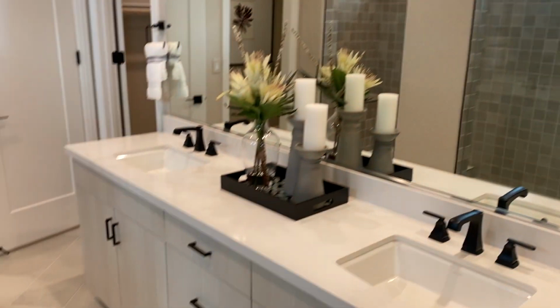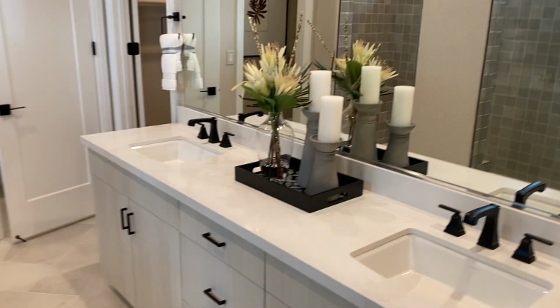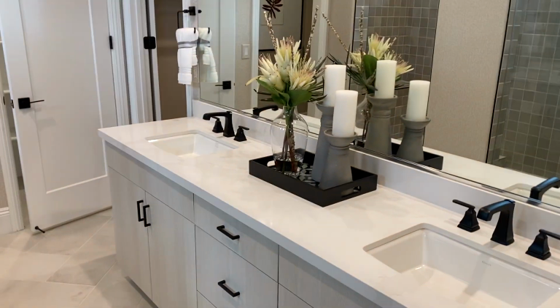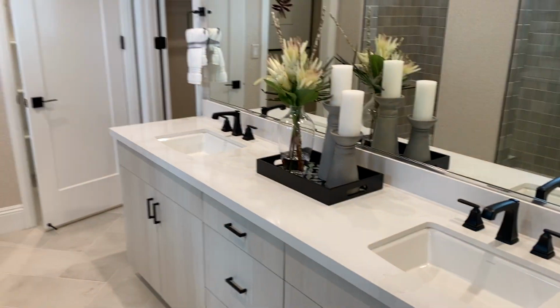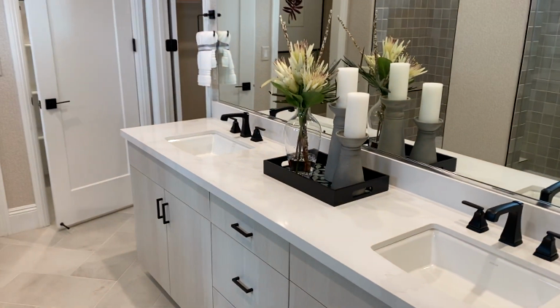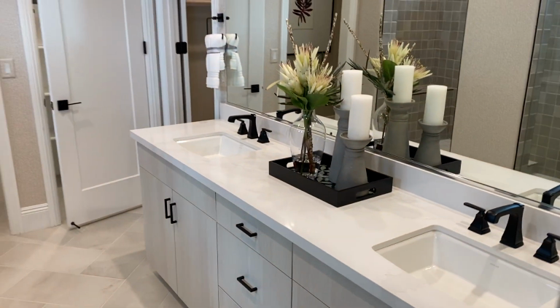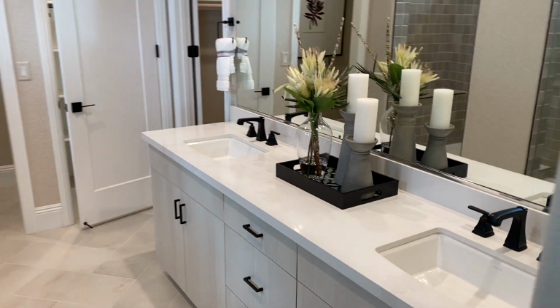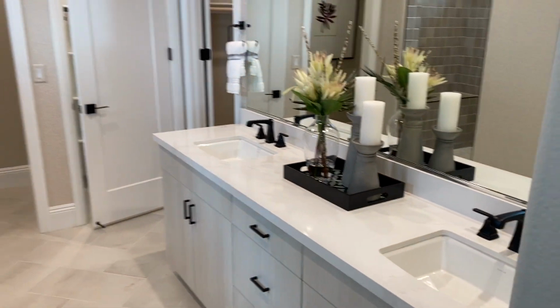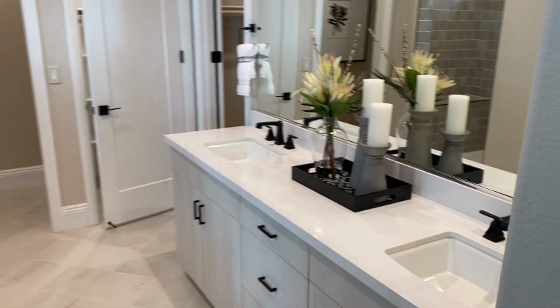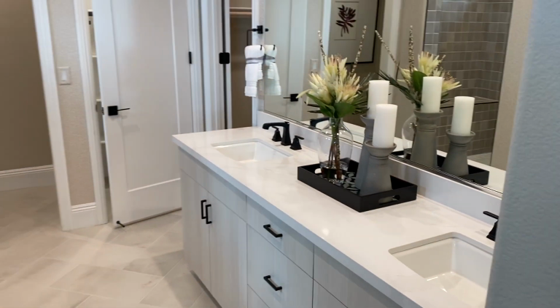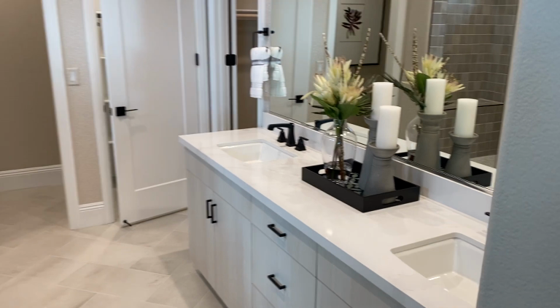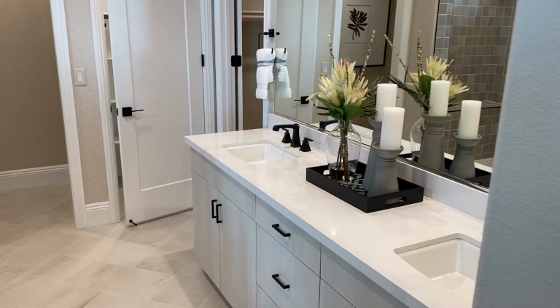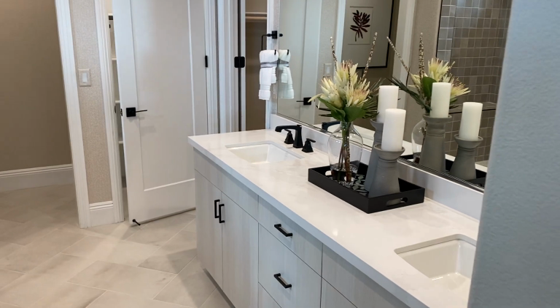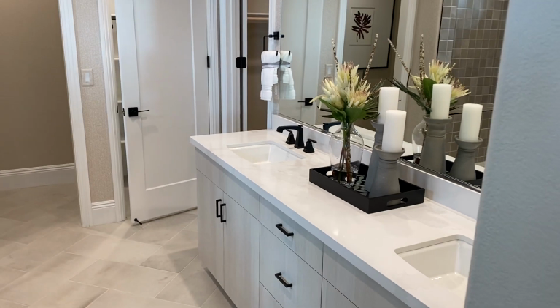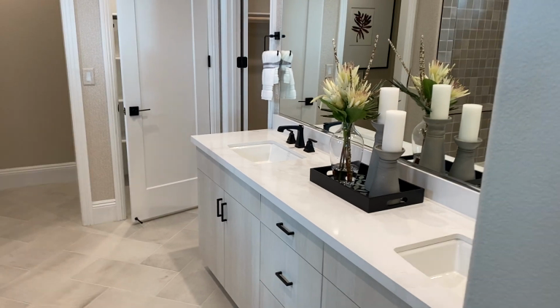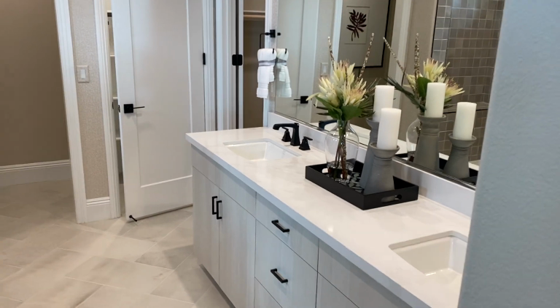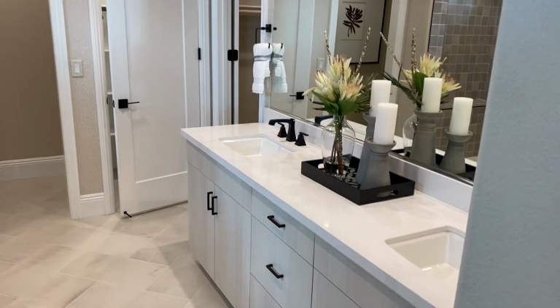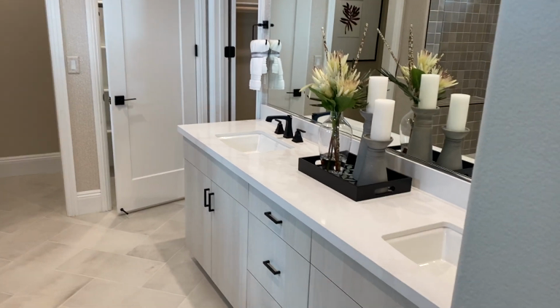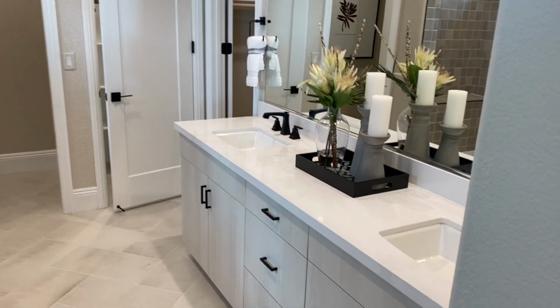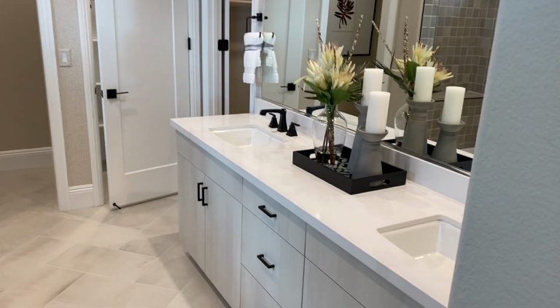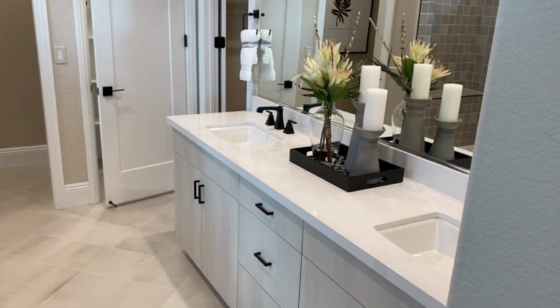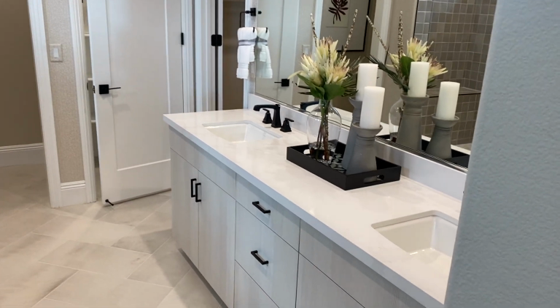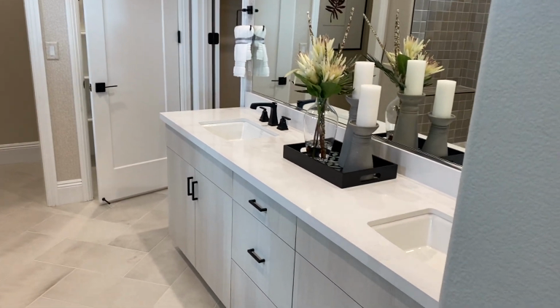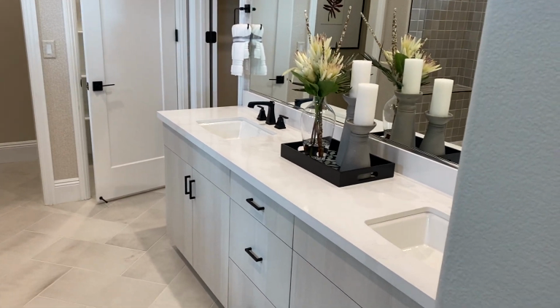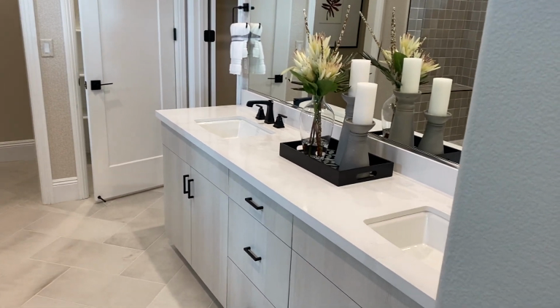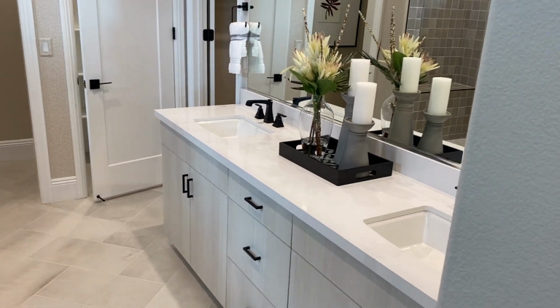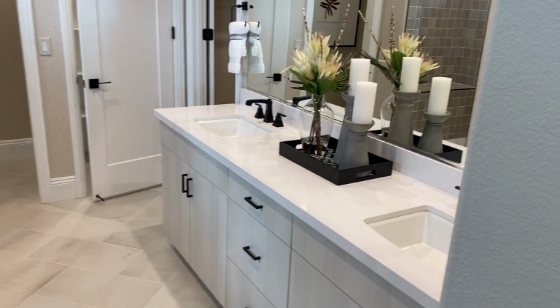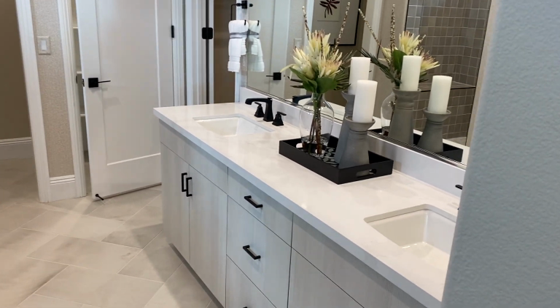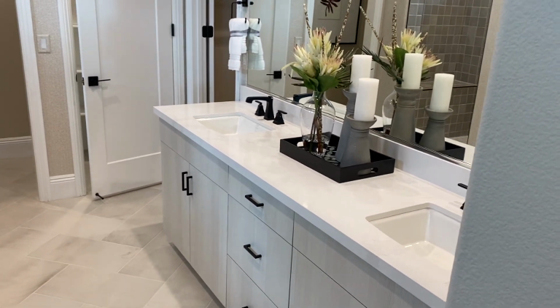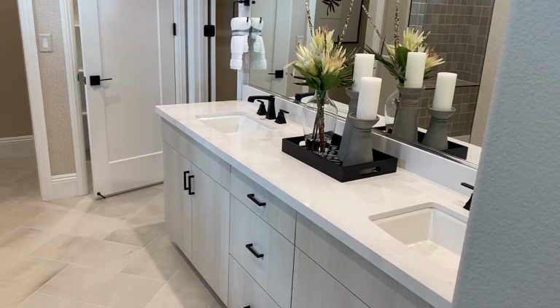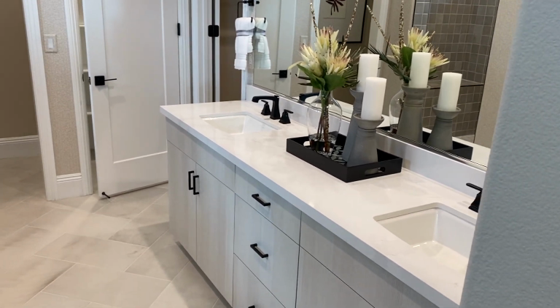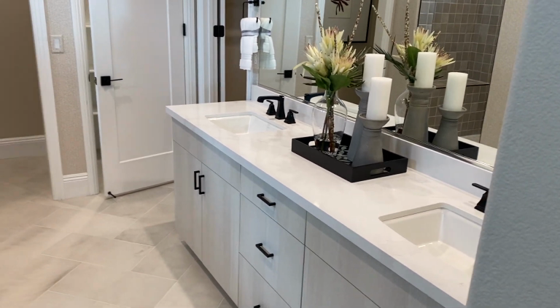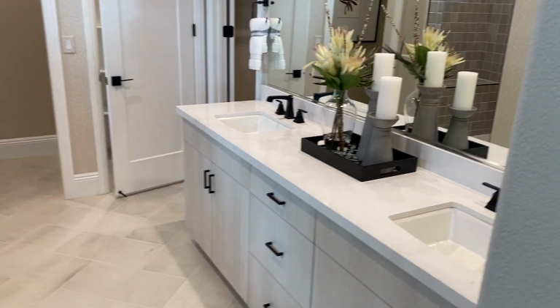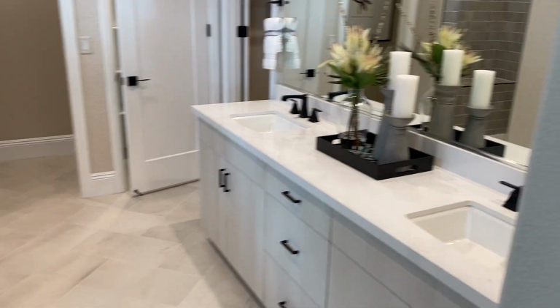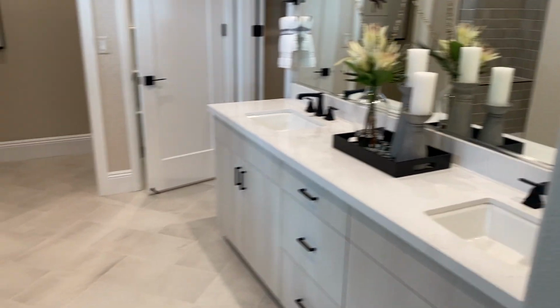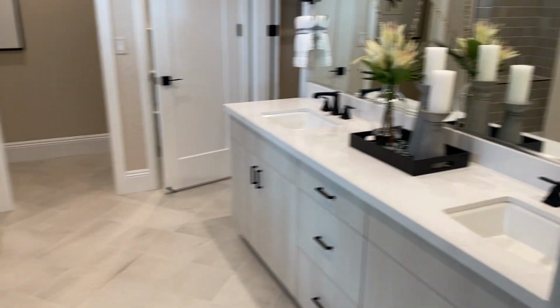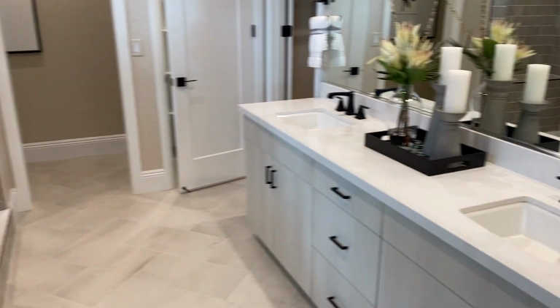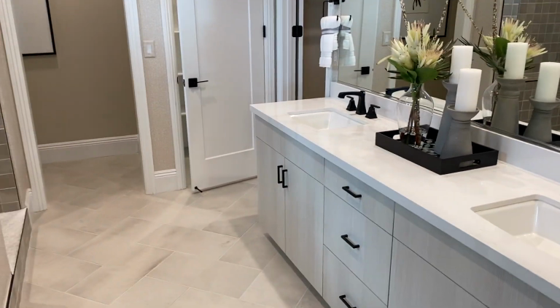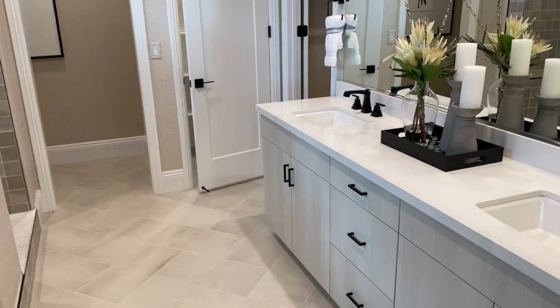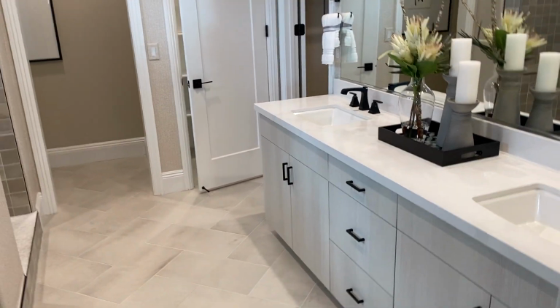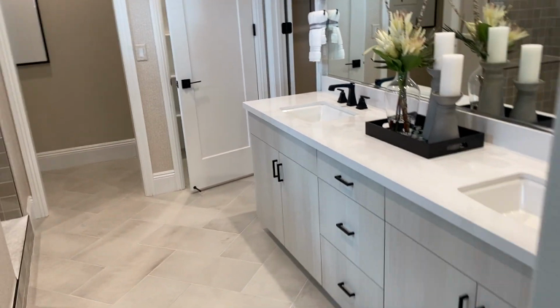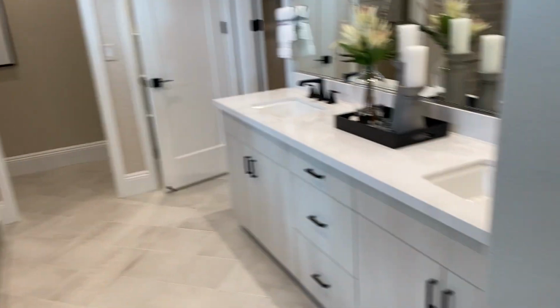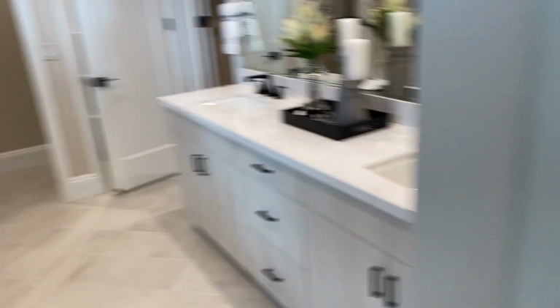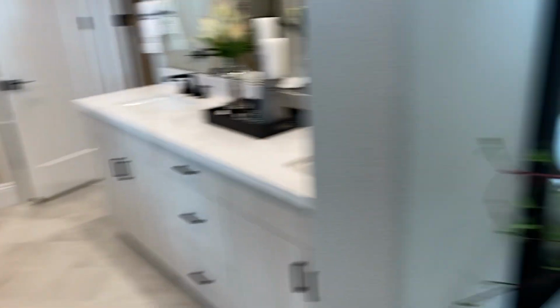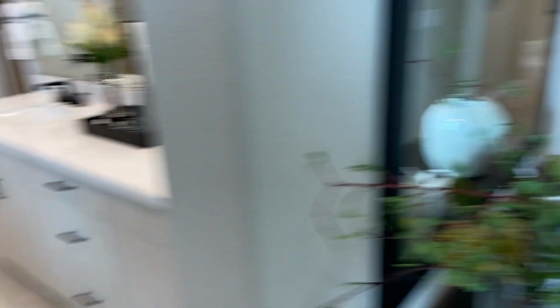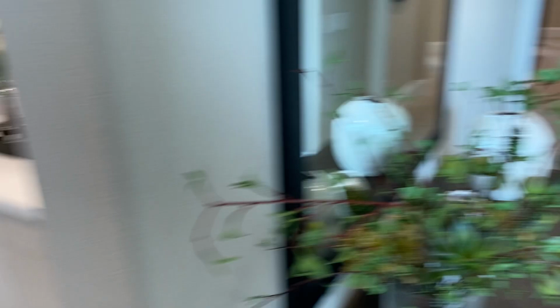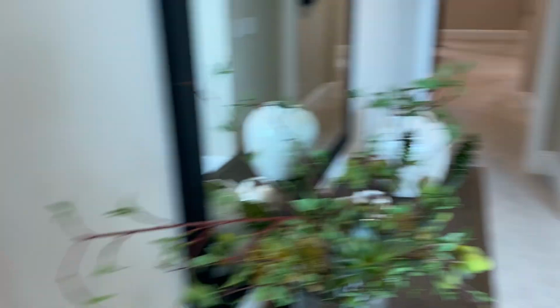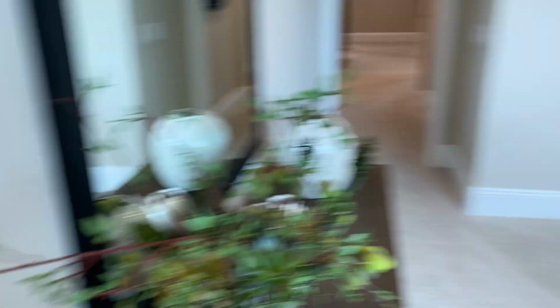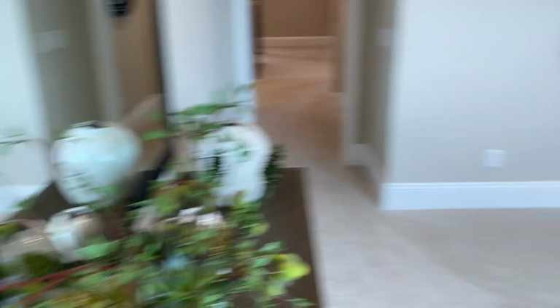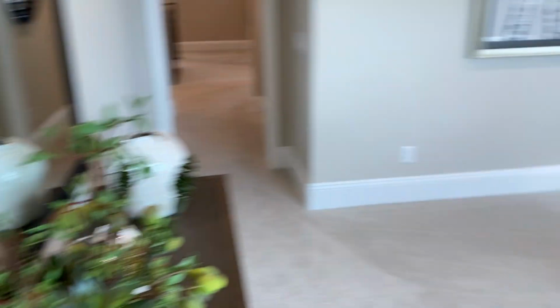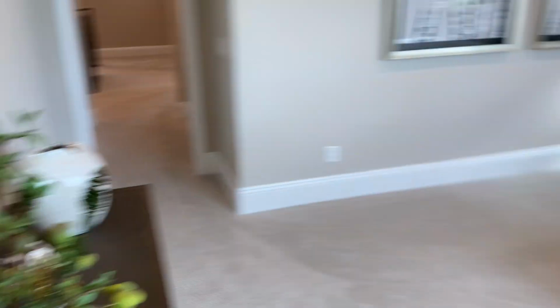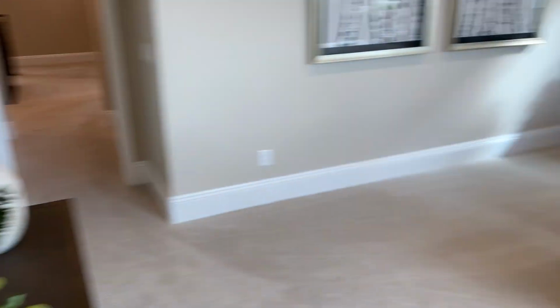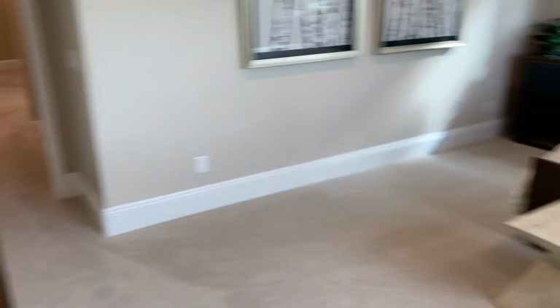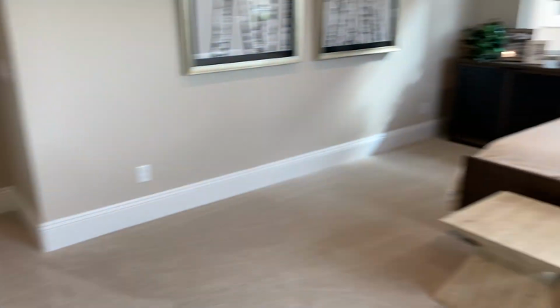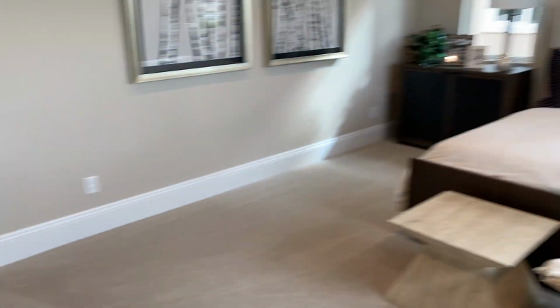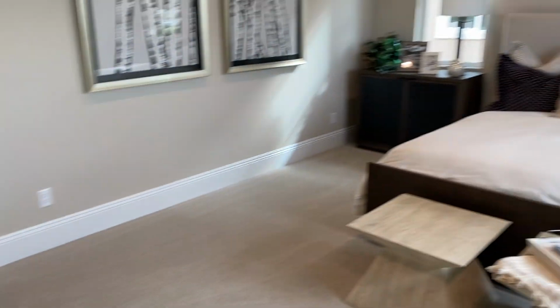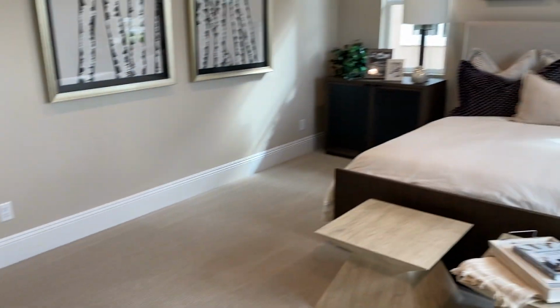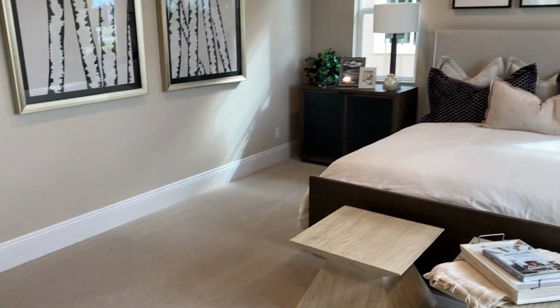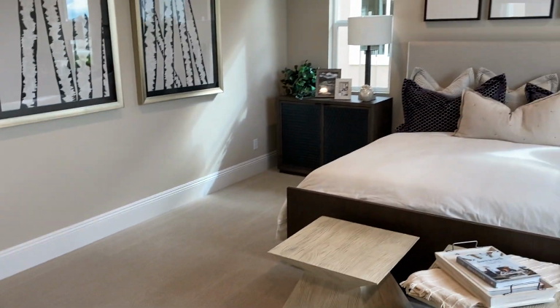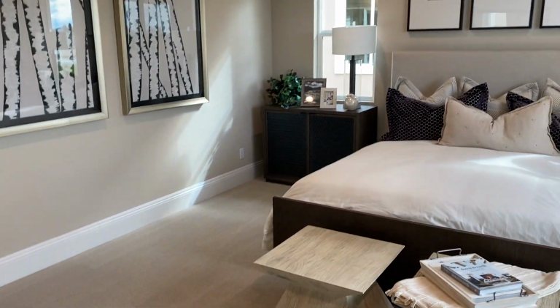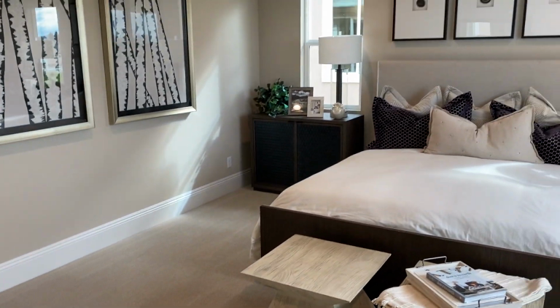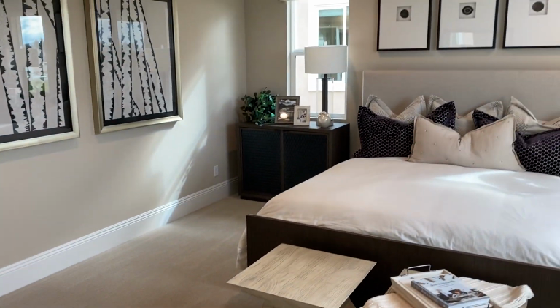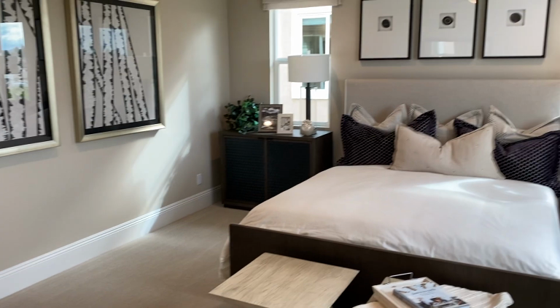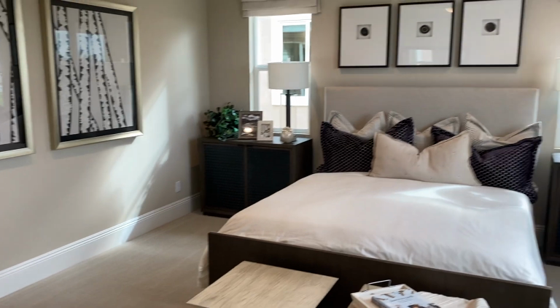Of course, the dual vanity. Very nice. Beautiful home.